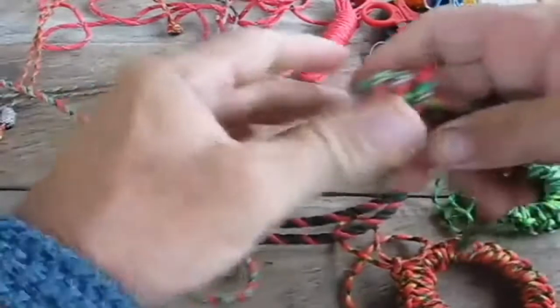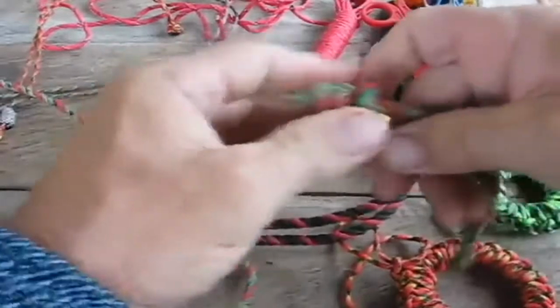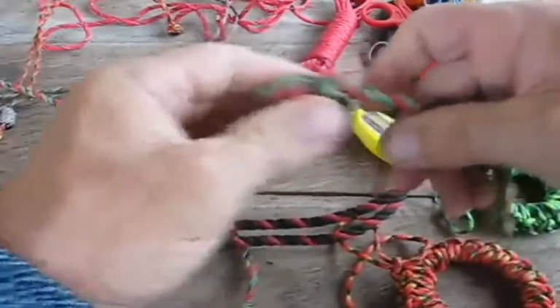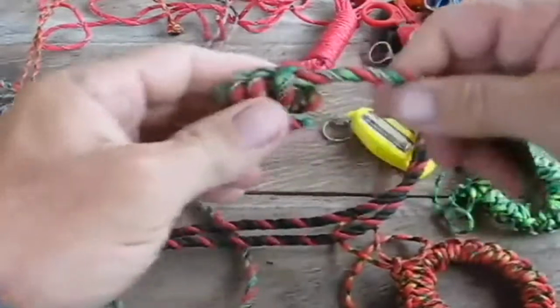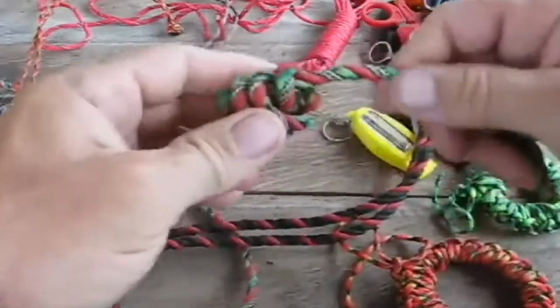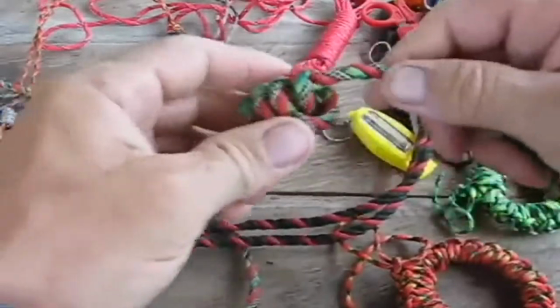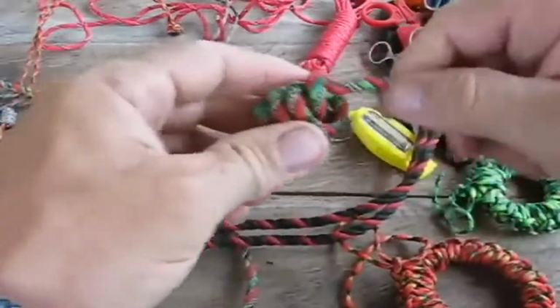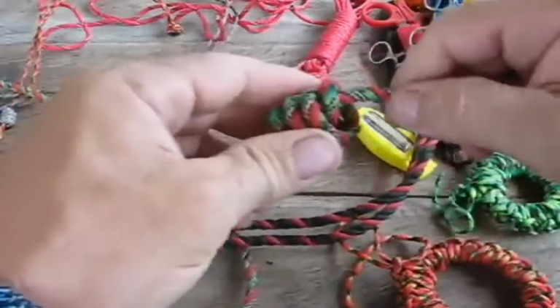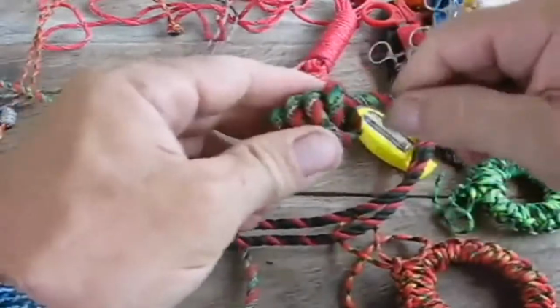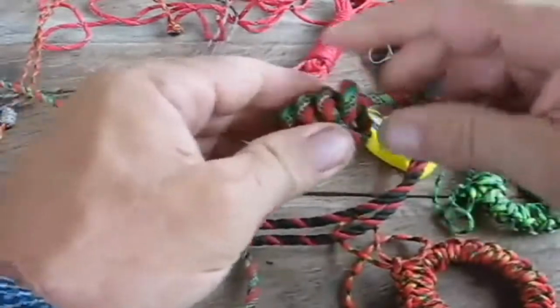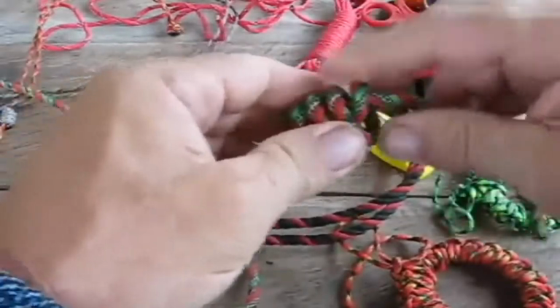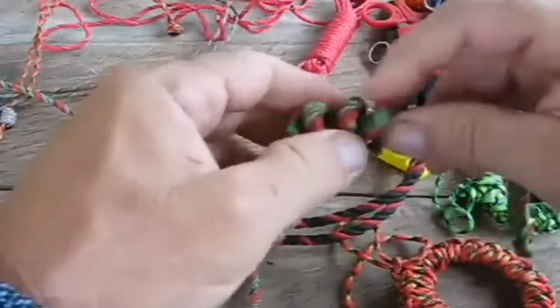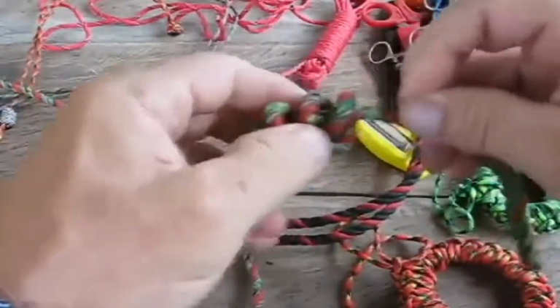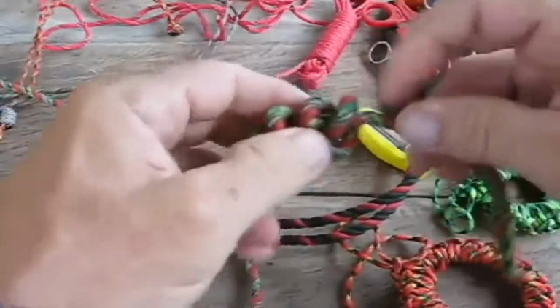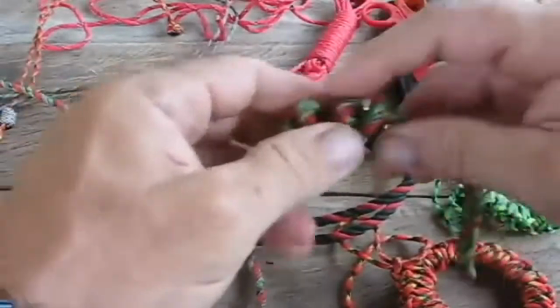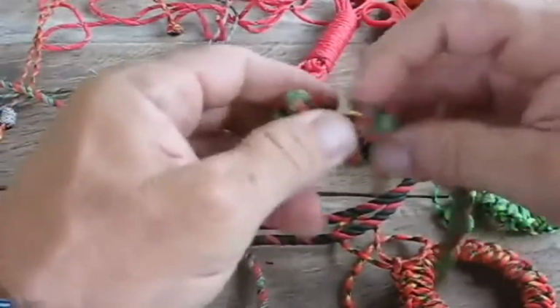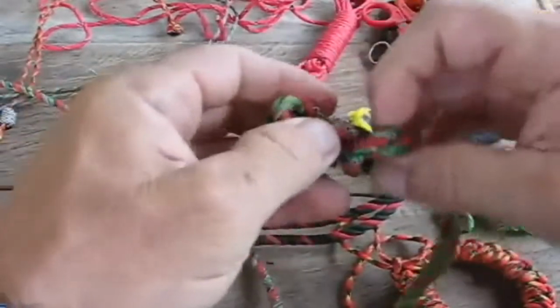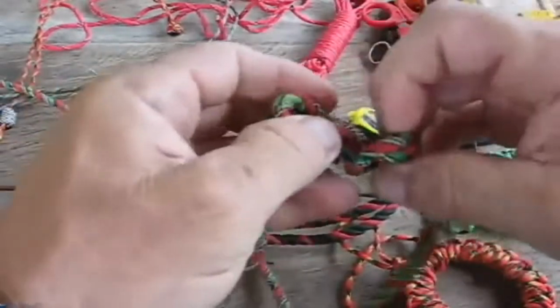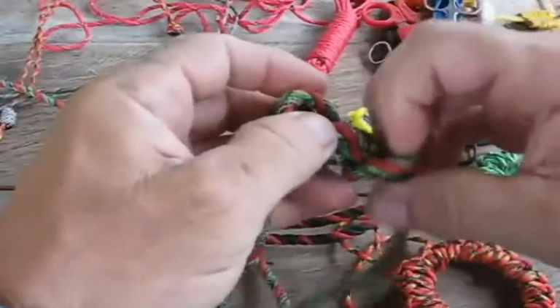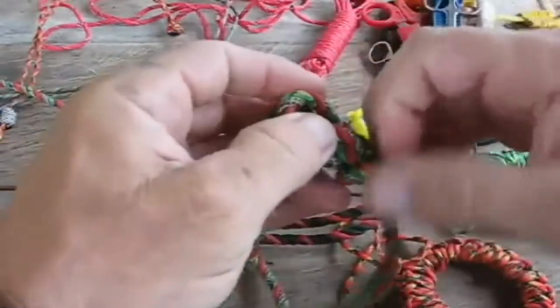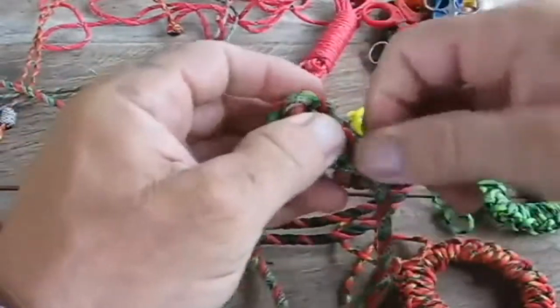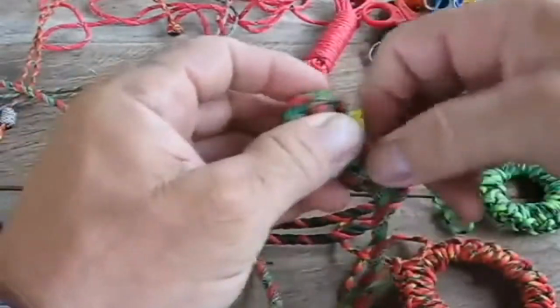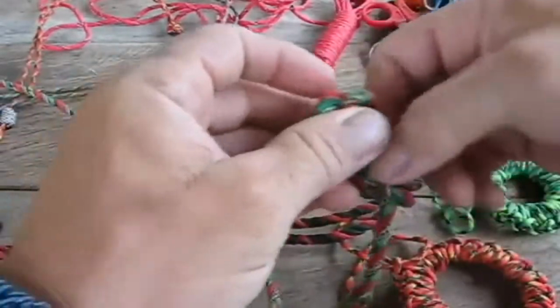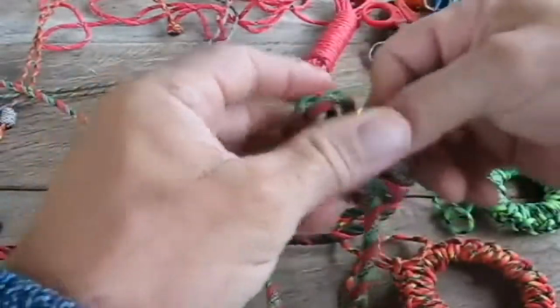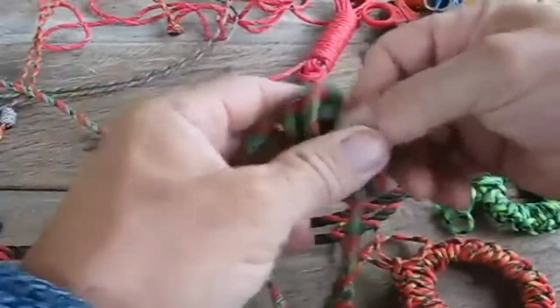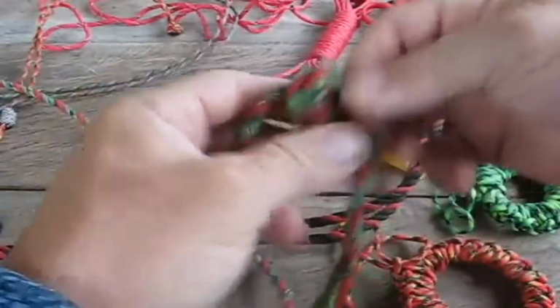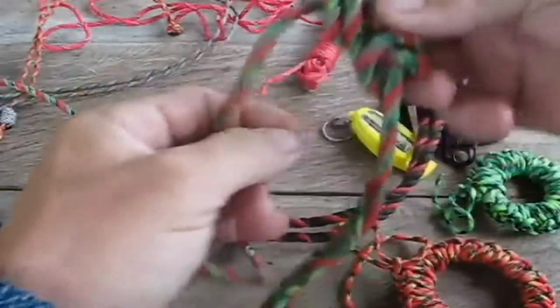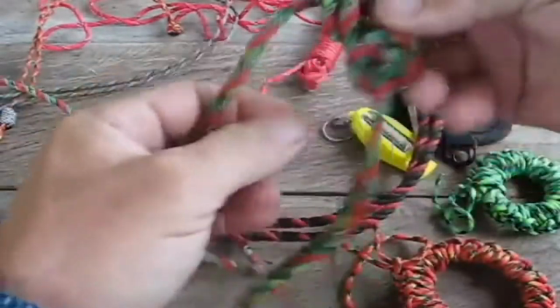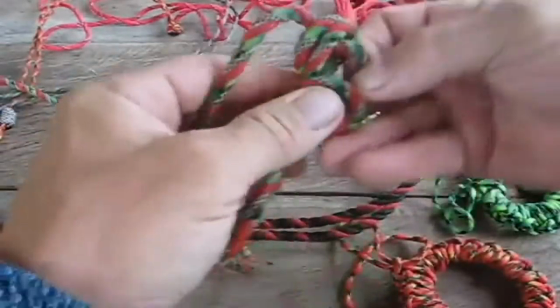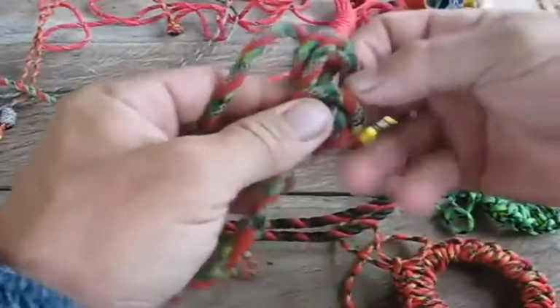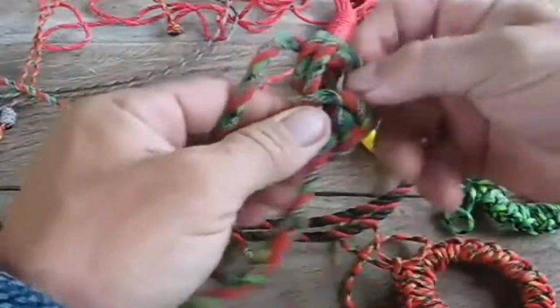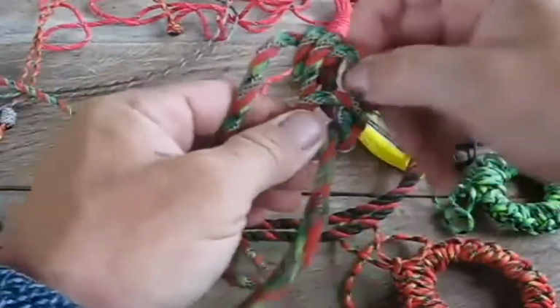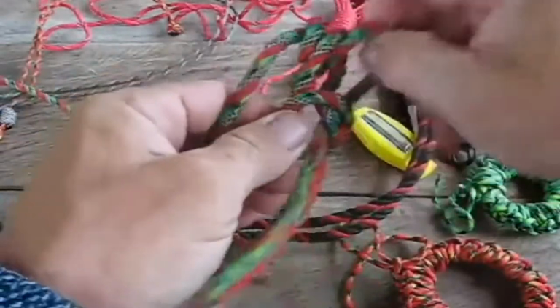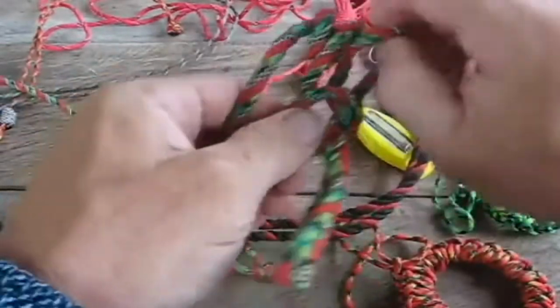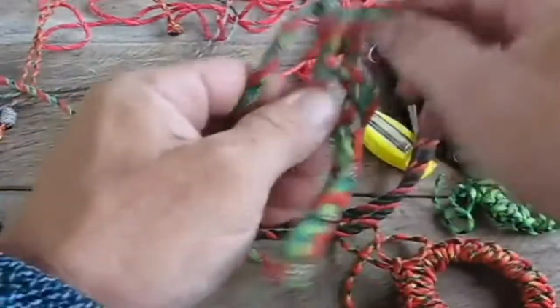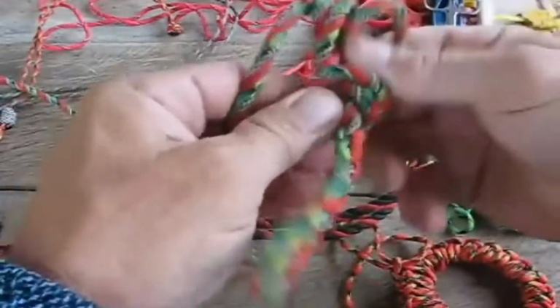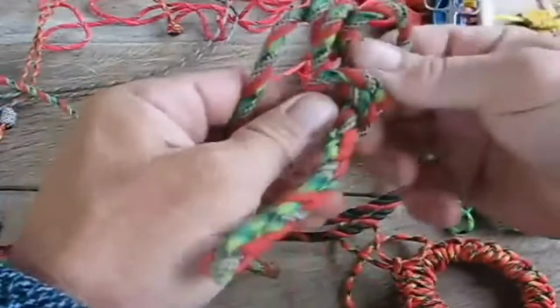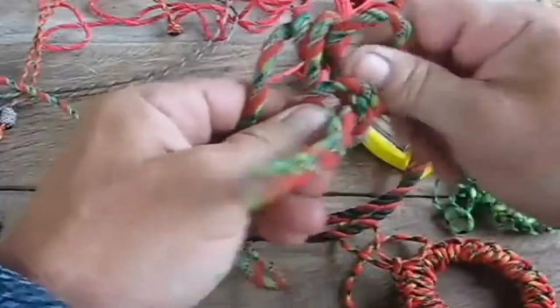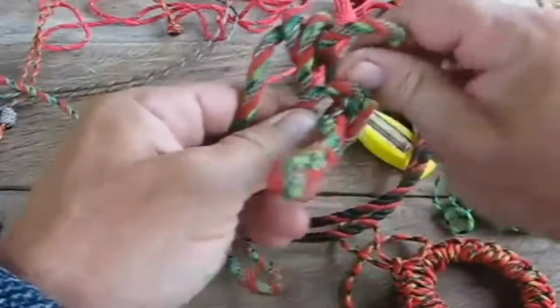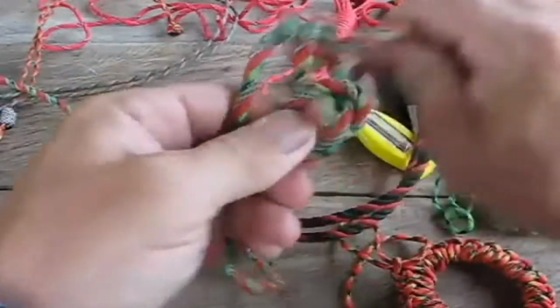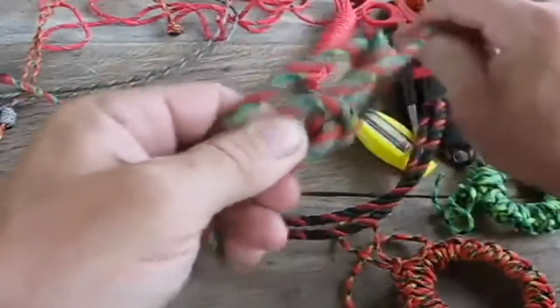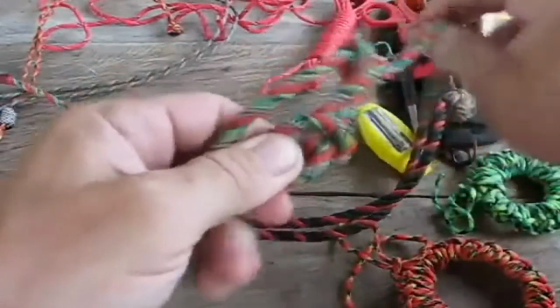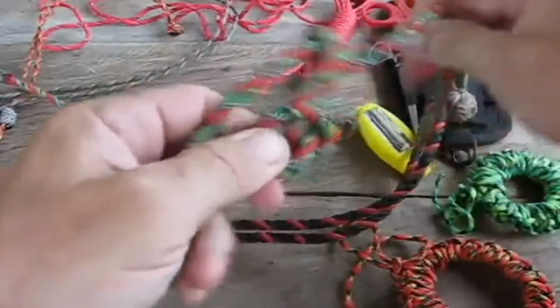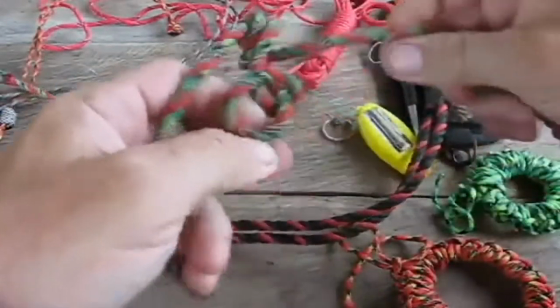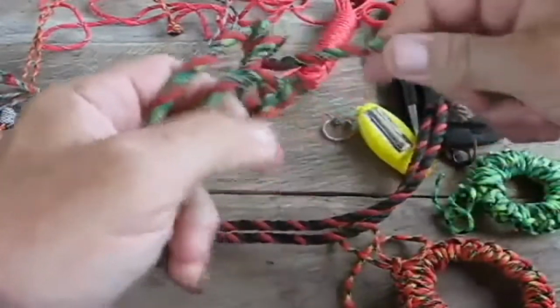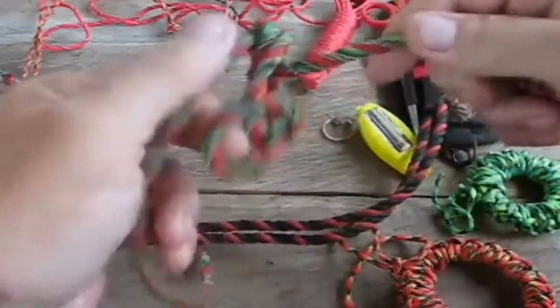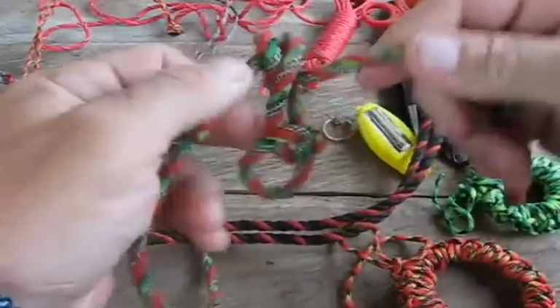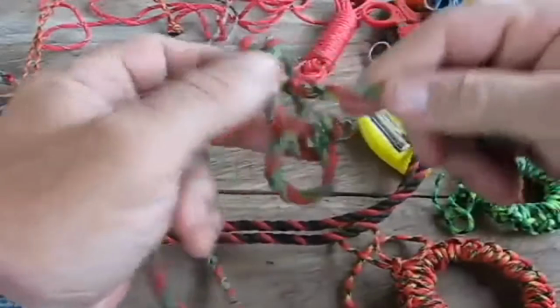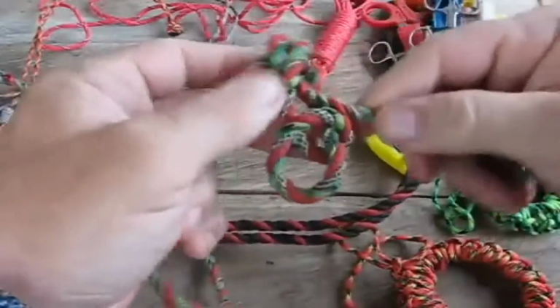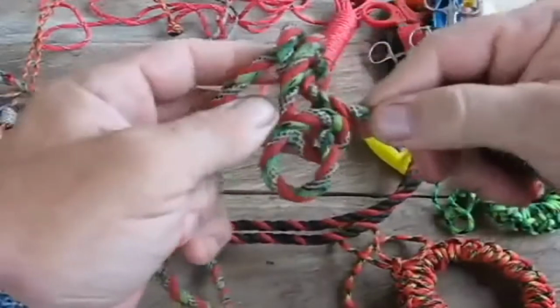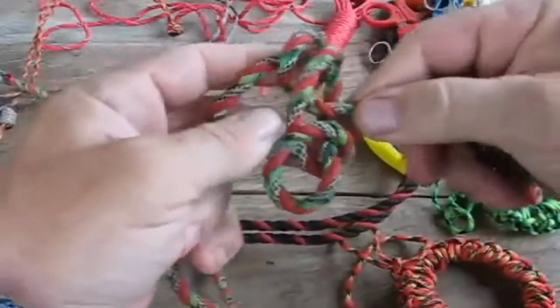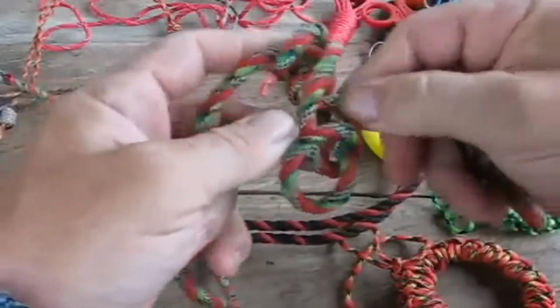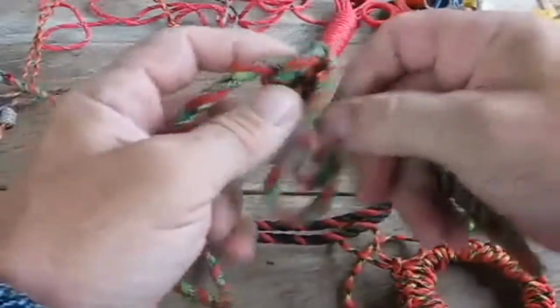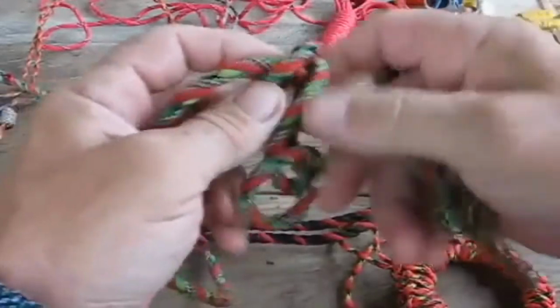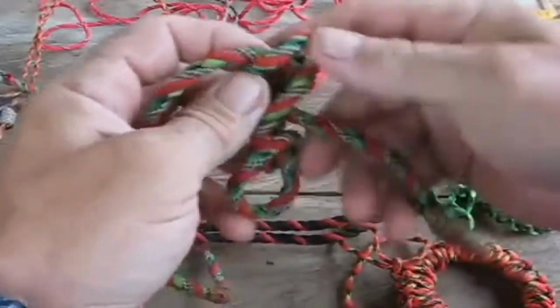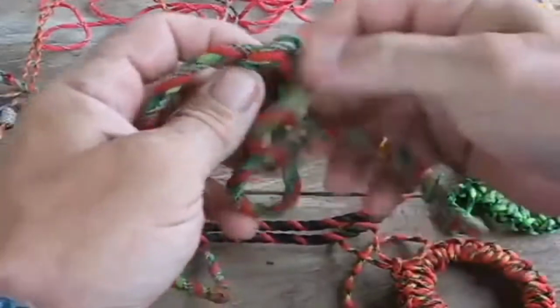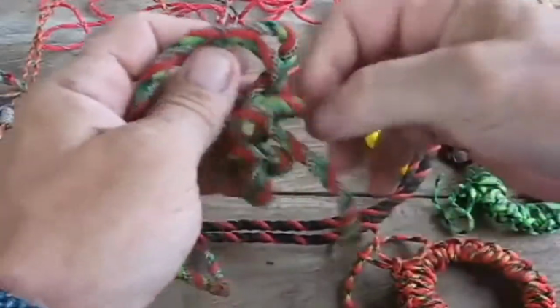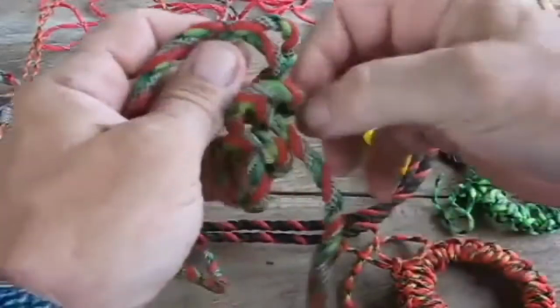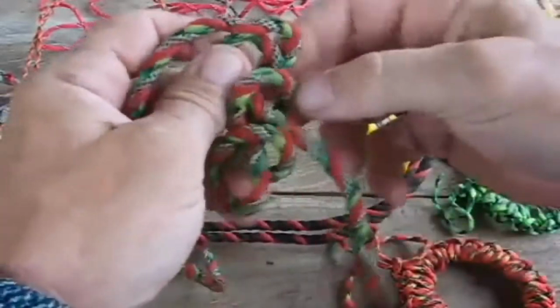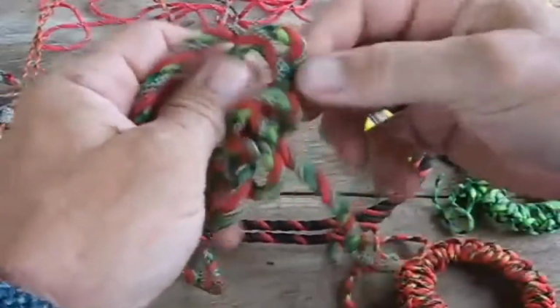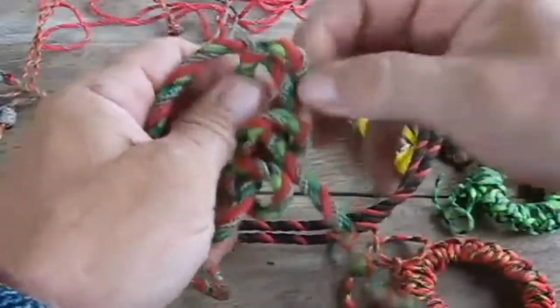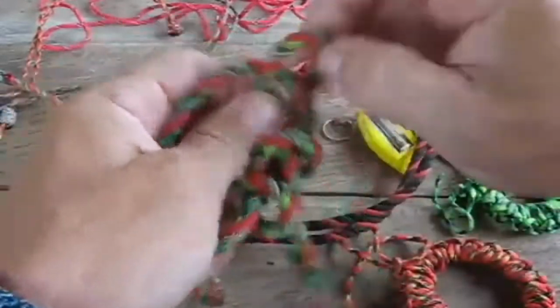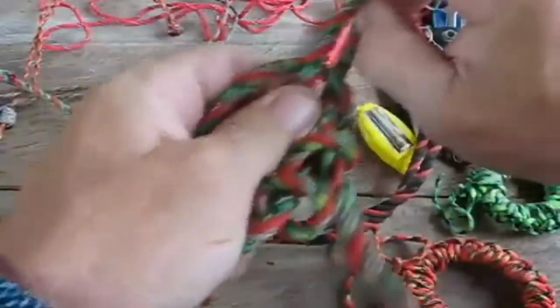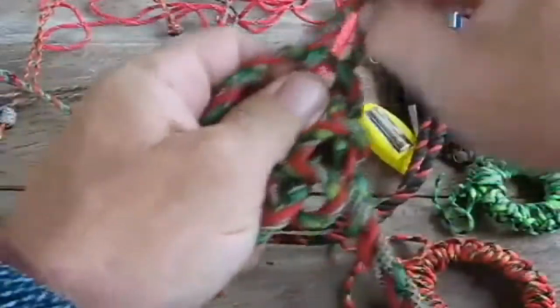And once you tie it tight, it is just about impossible to untie. That's why I left this one kind of loose.